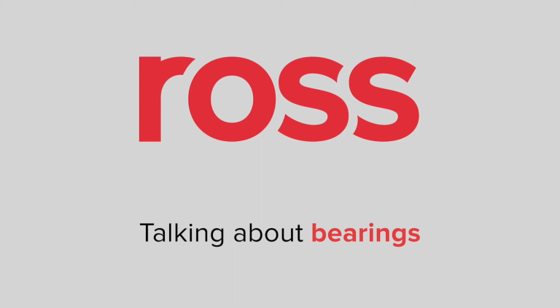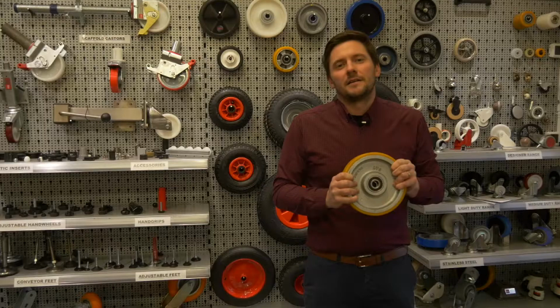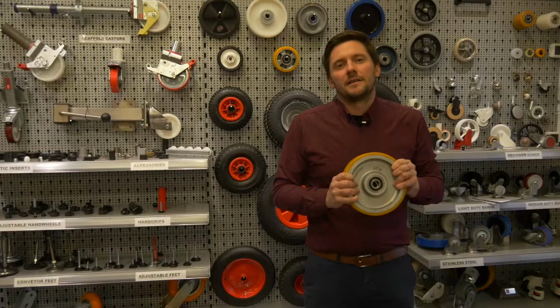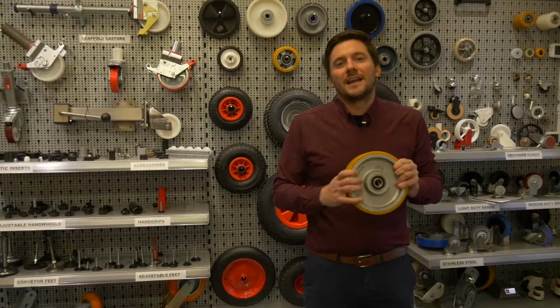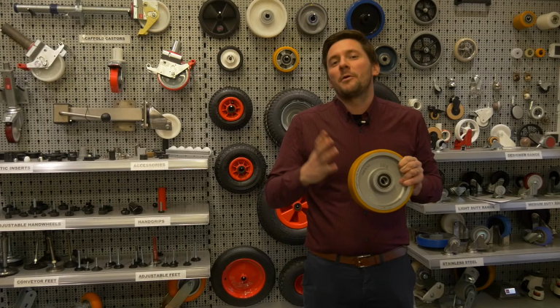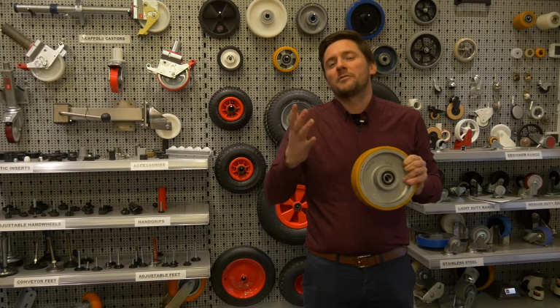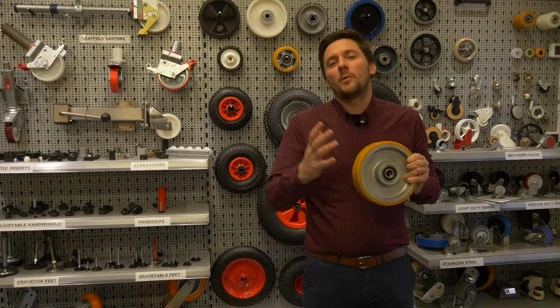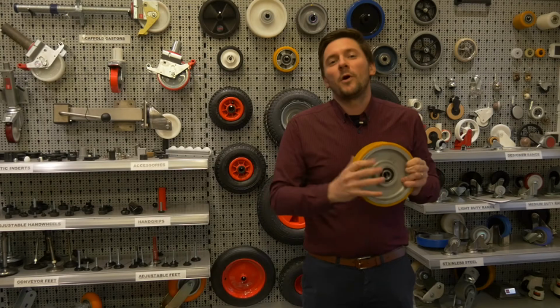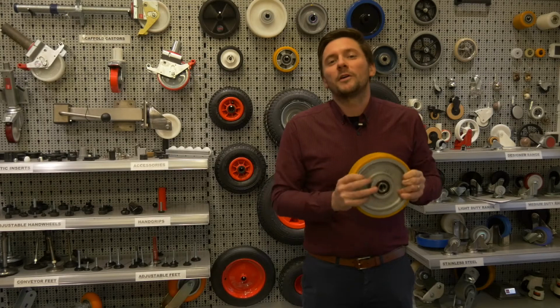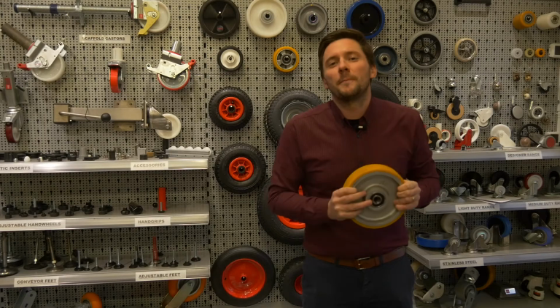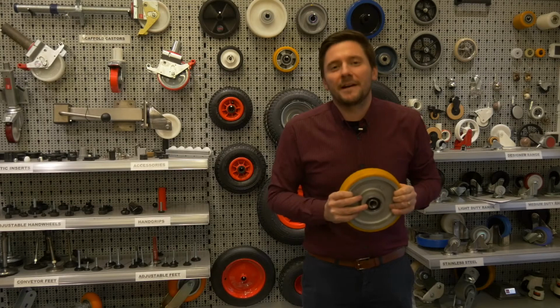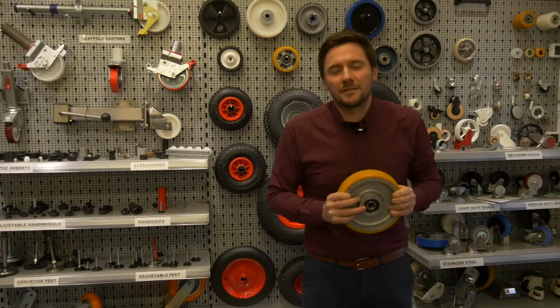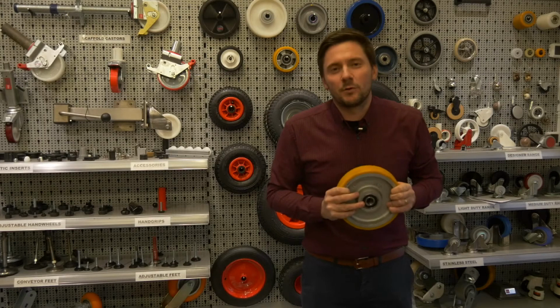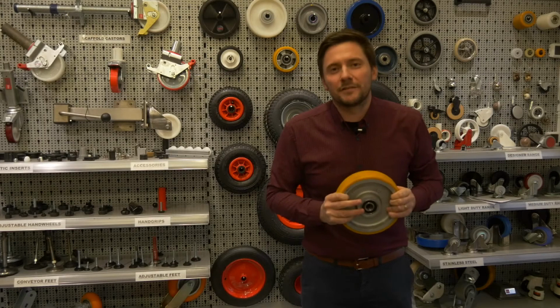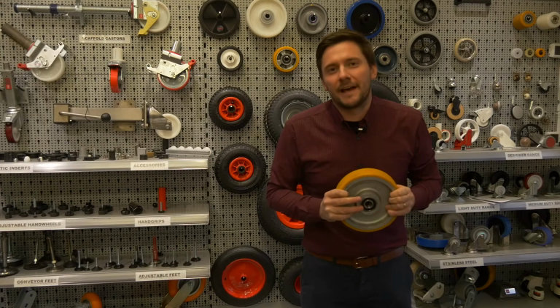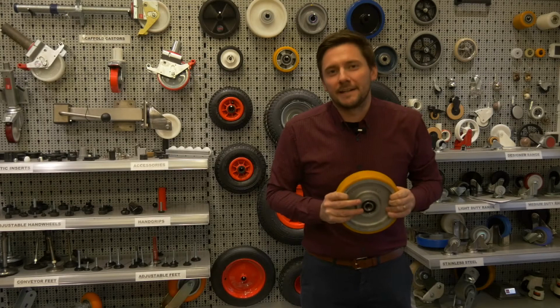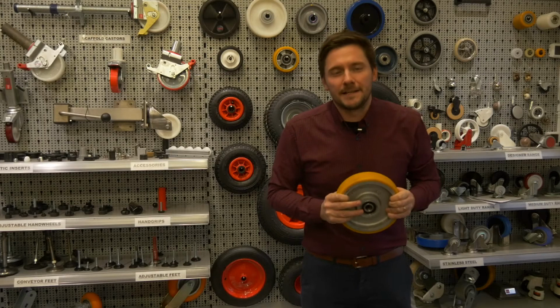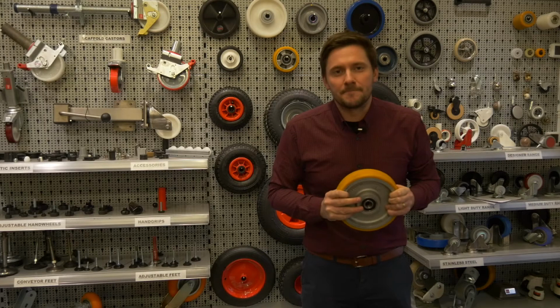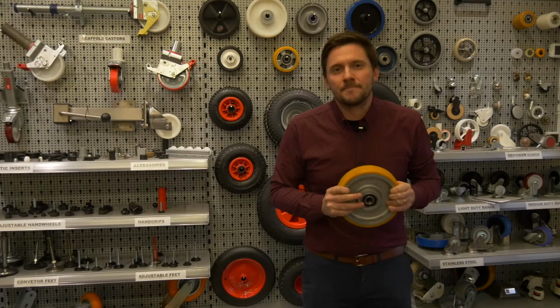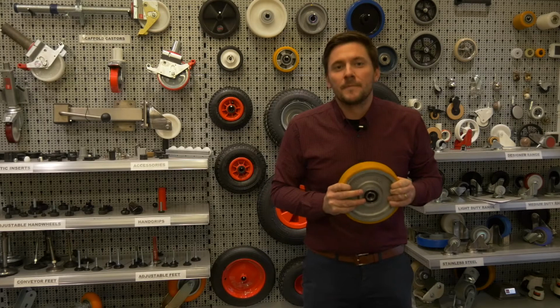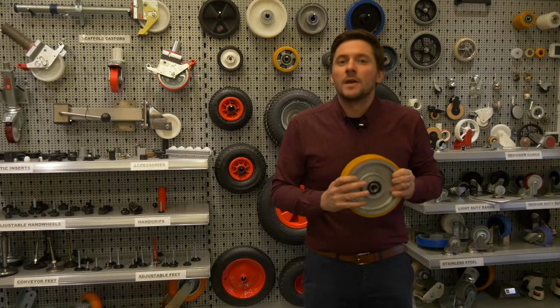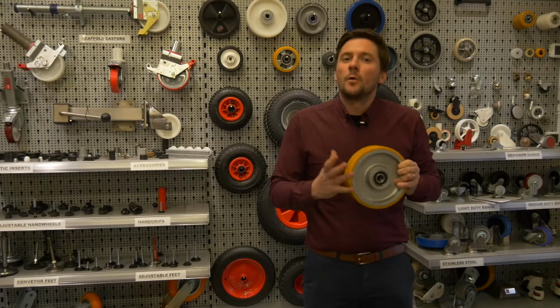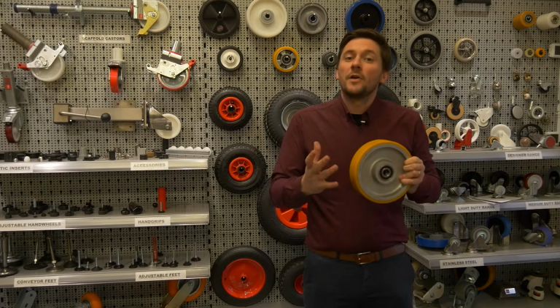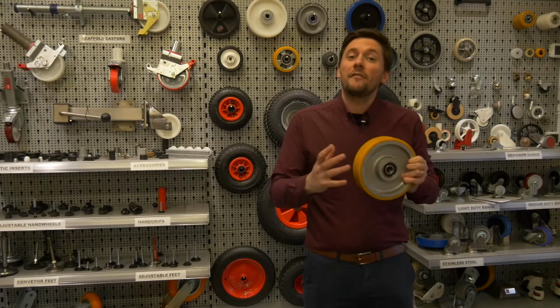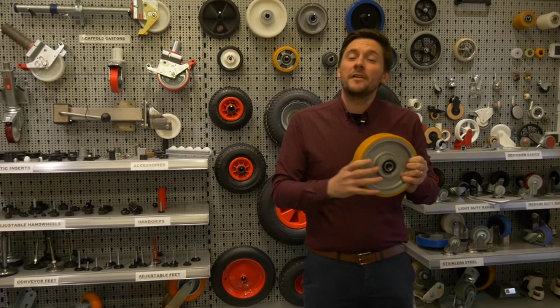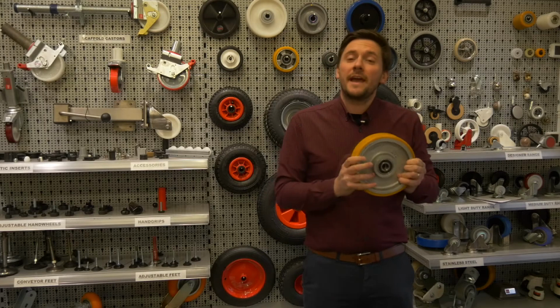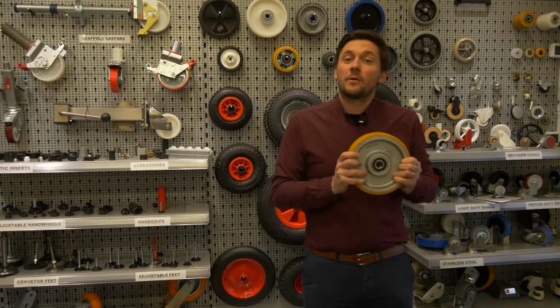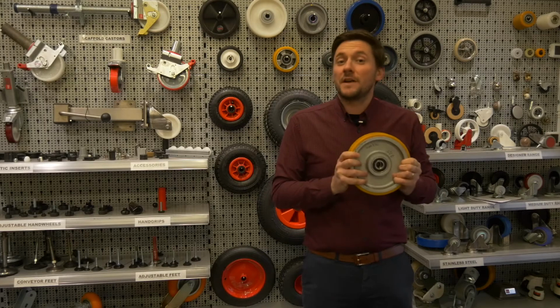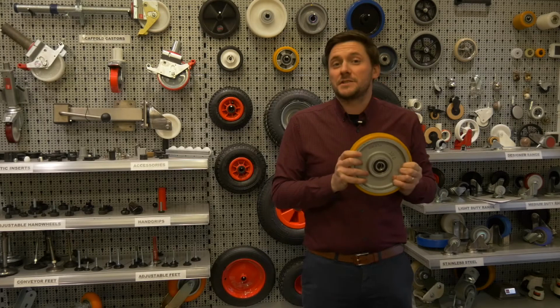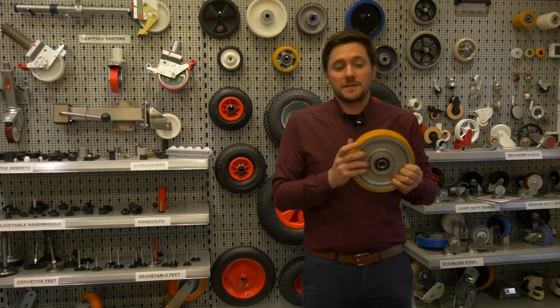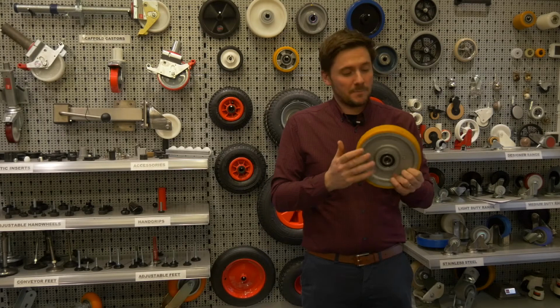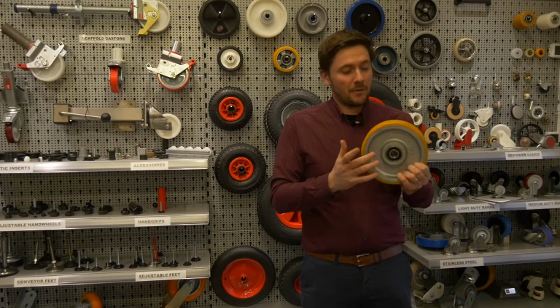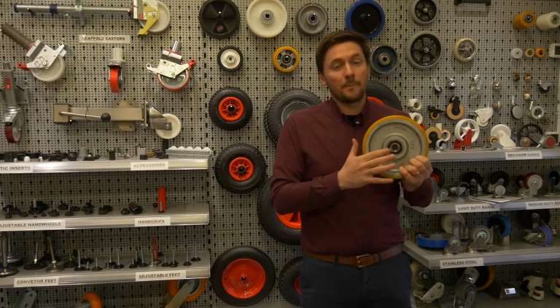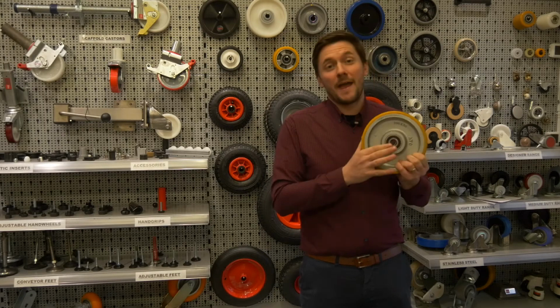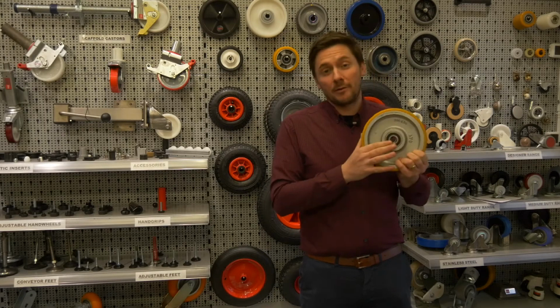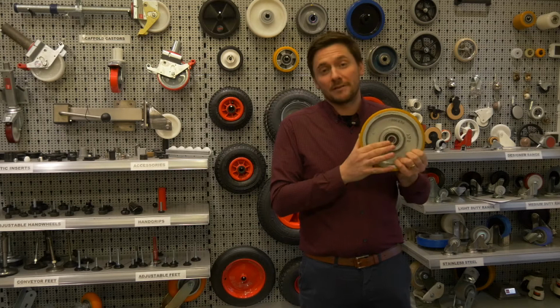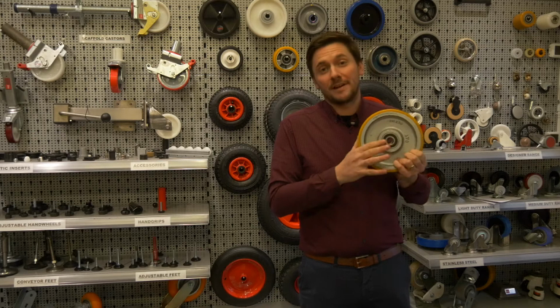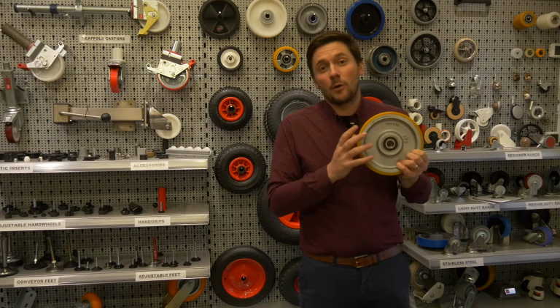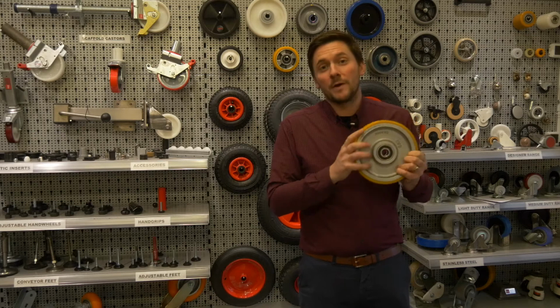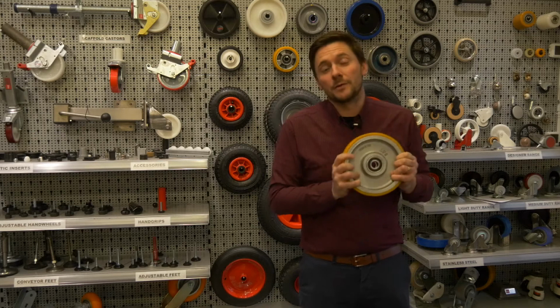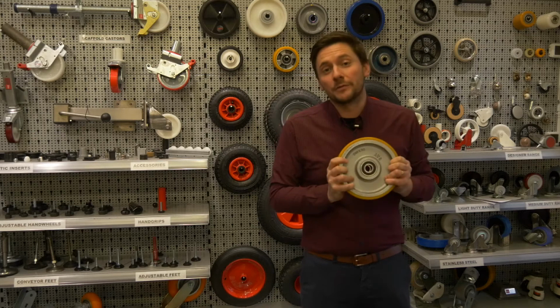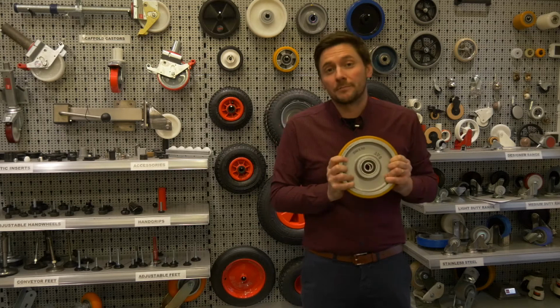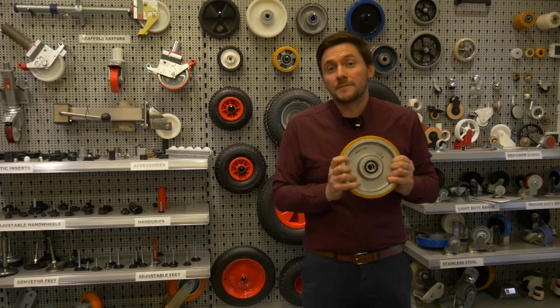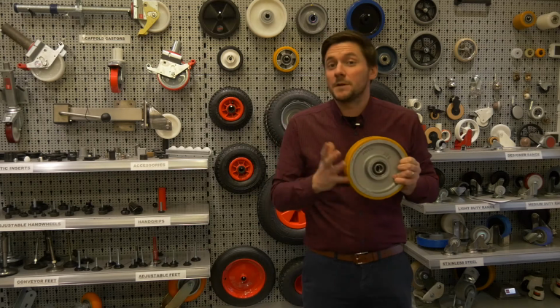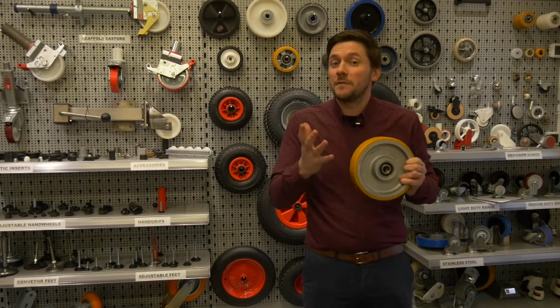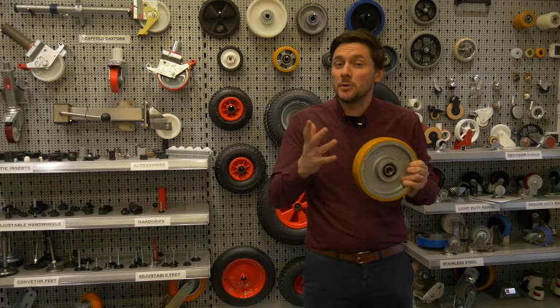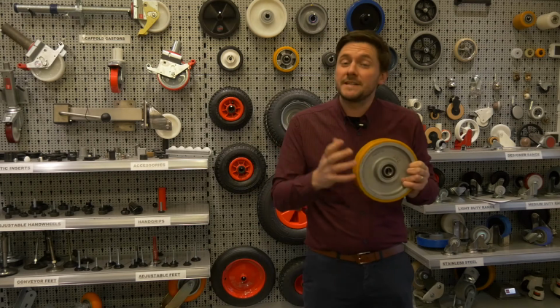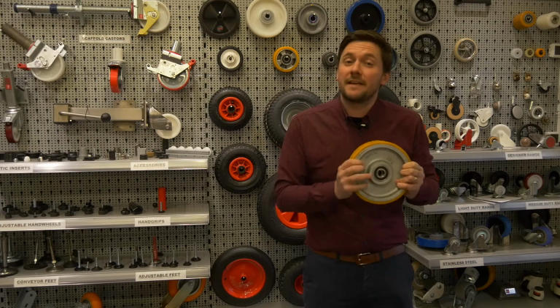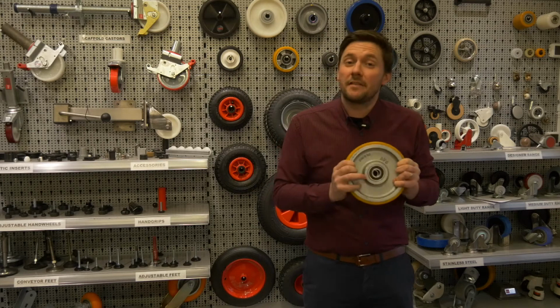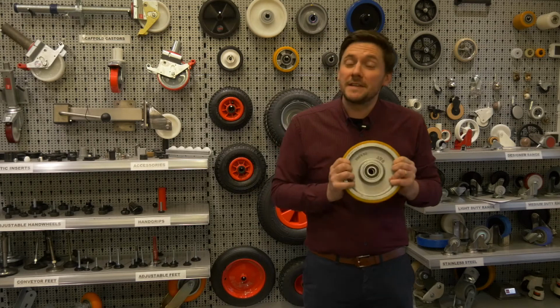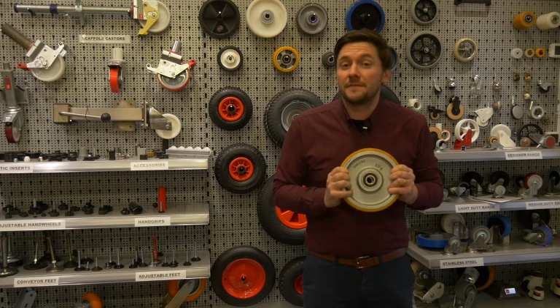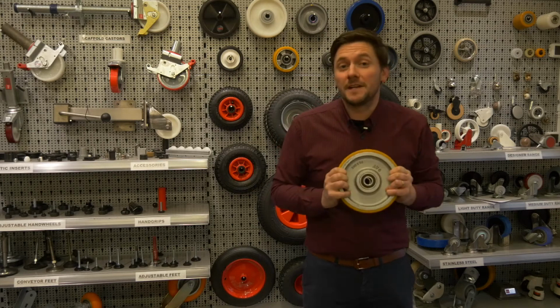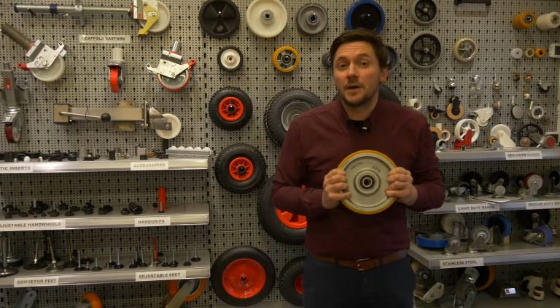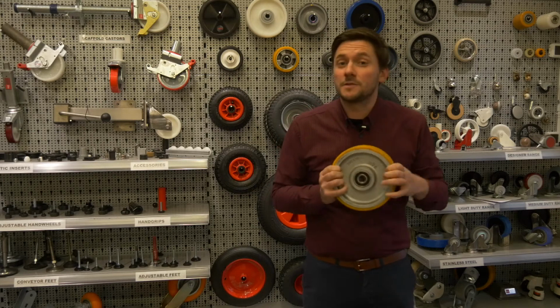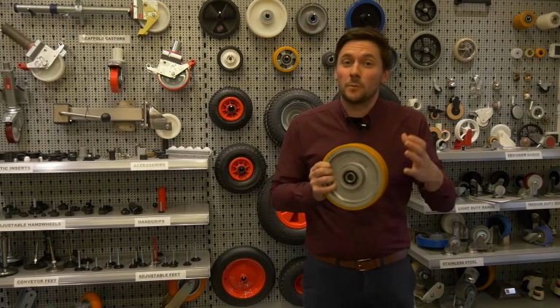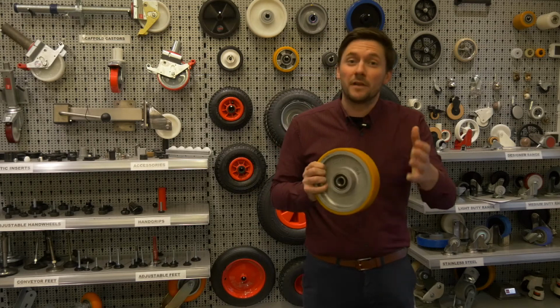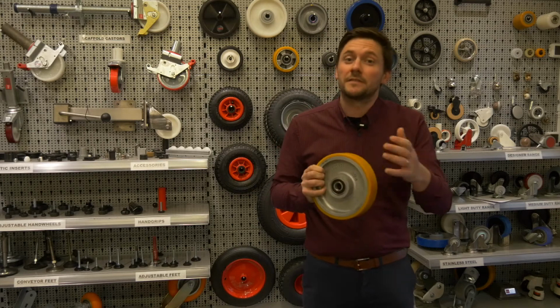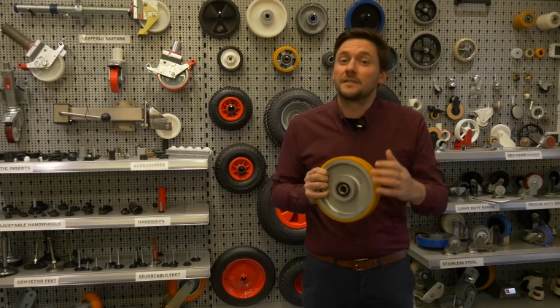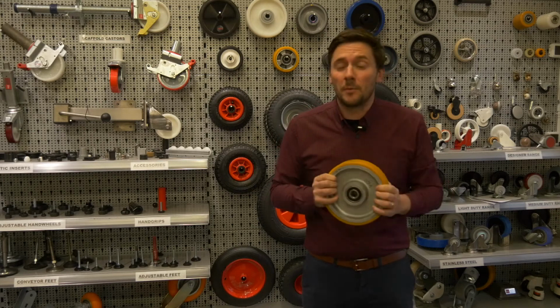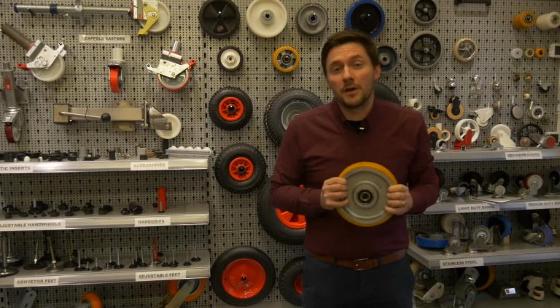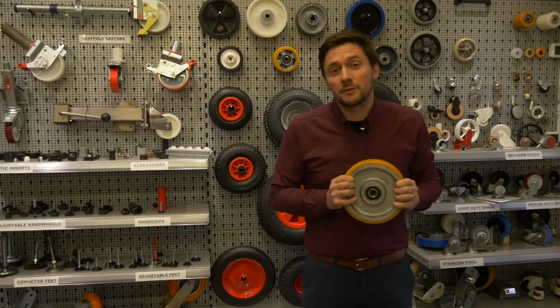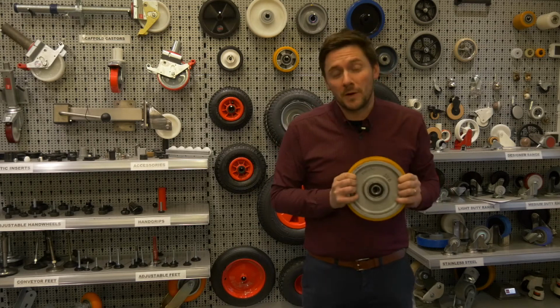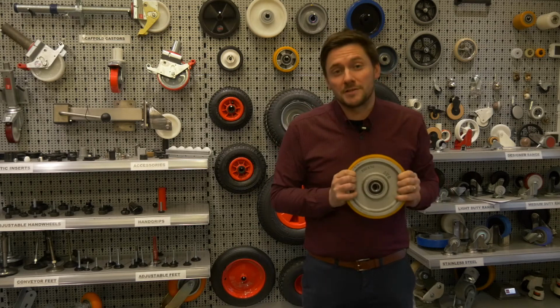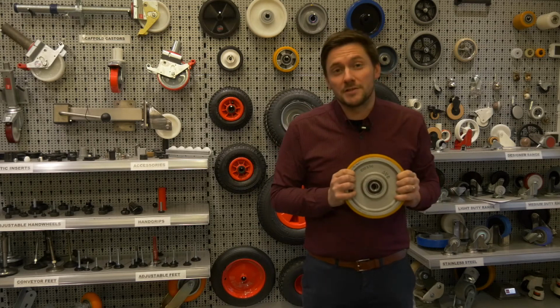Hello everyone, welcome back to Ross Handling. We often get questions about the bearings in our wheels, so we've put together this video to answer some of those questions.